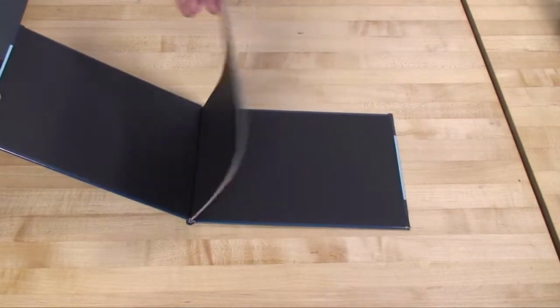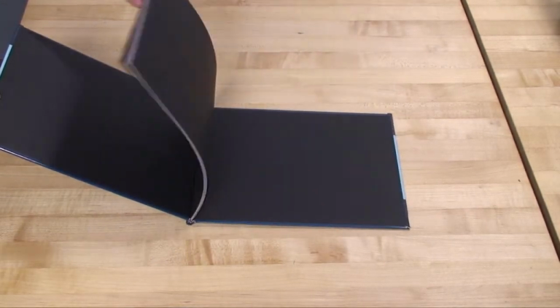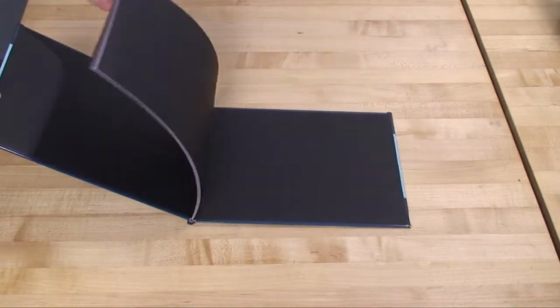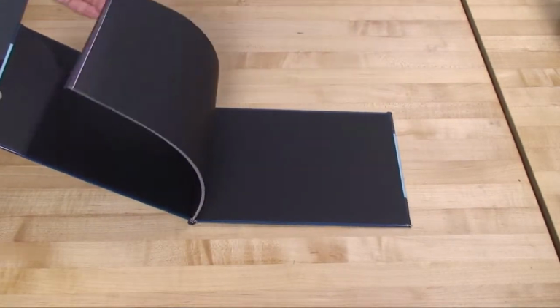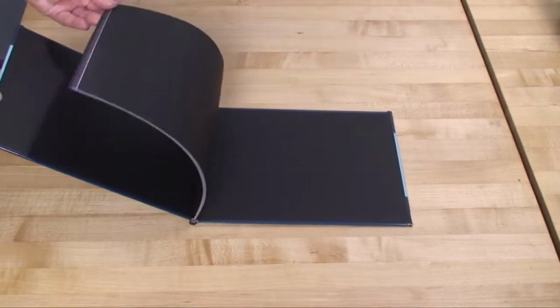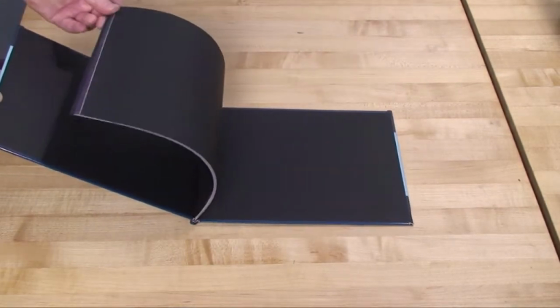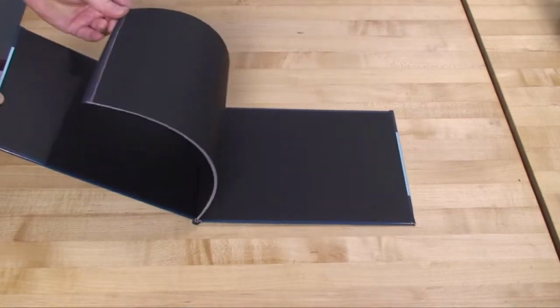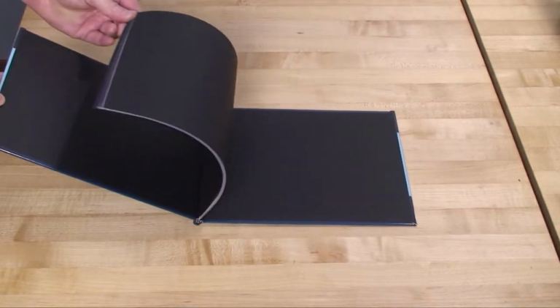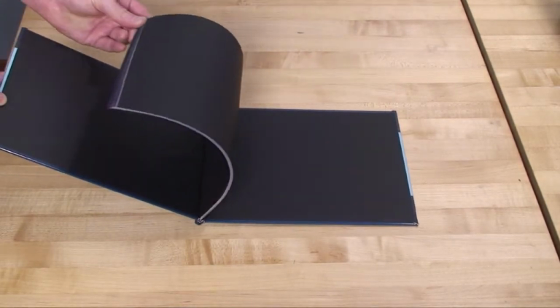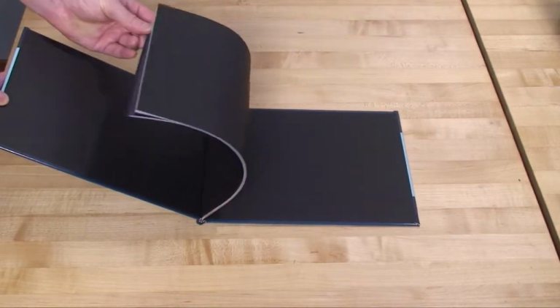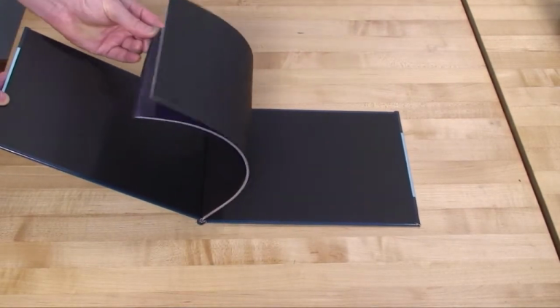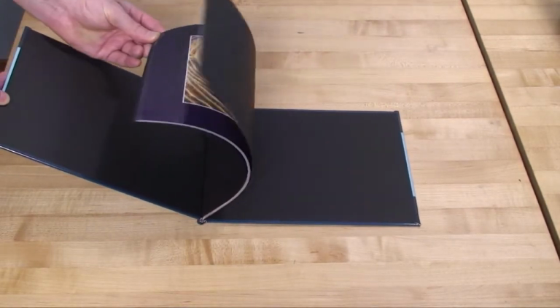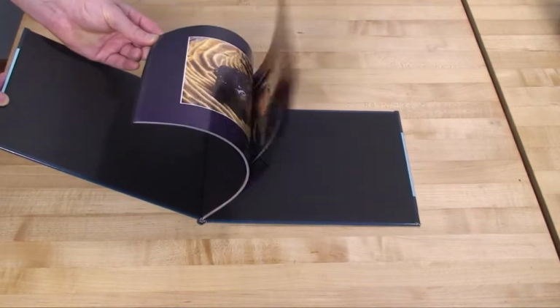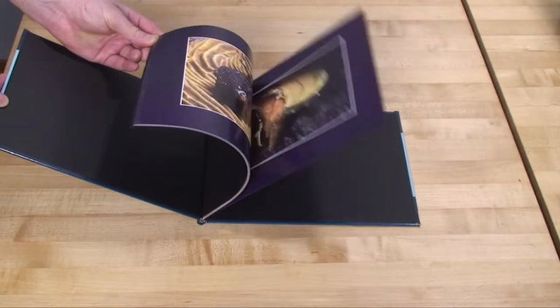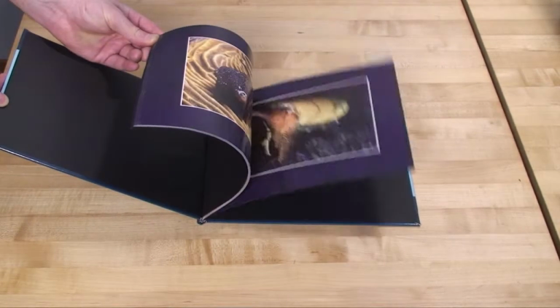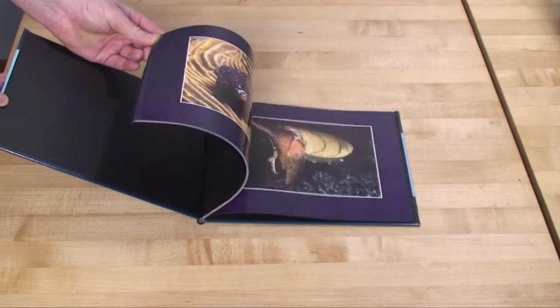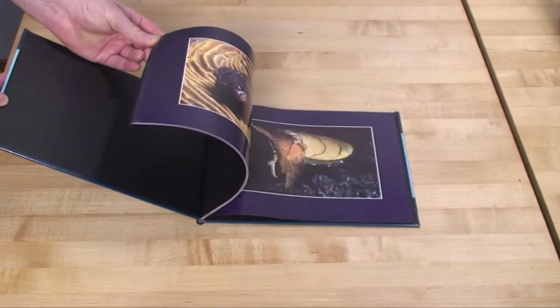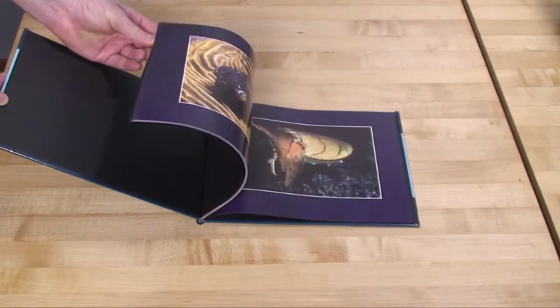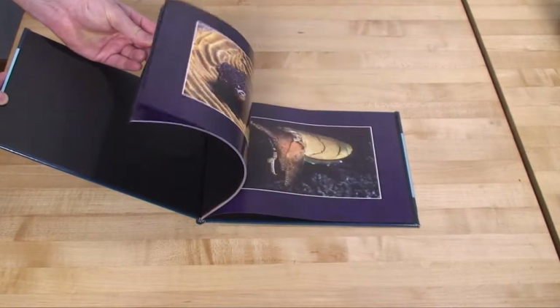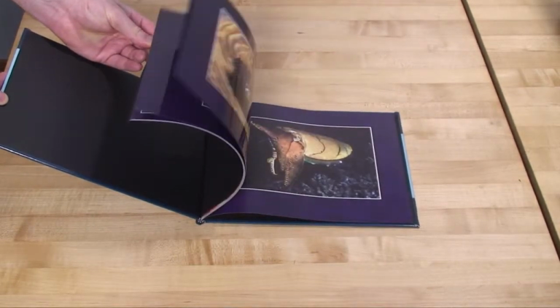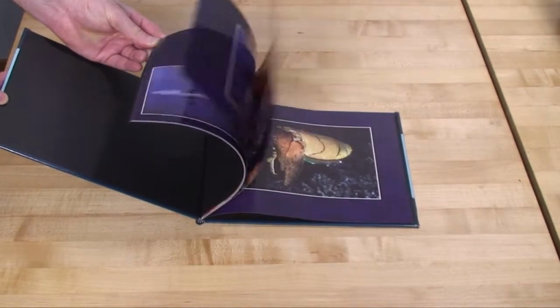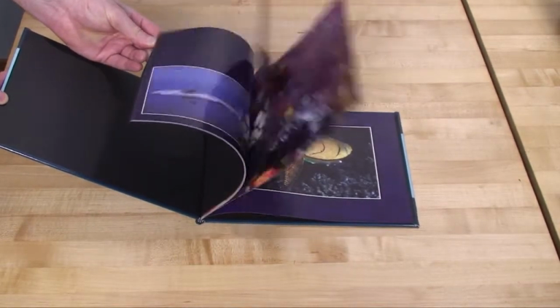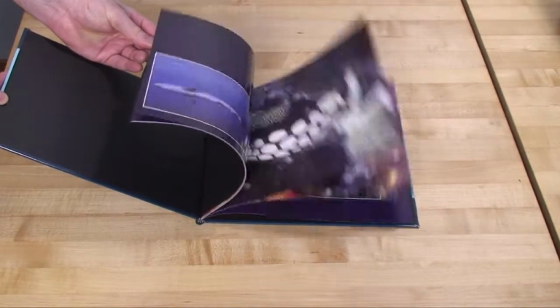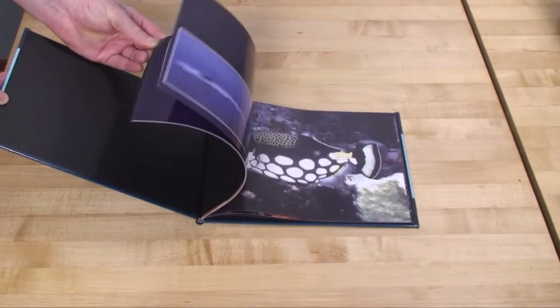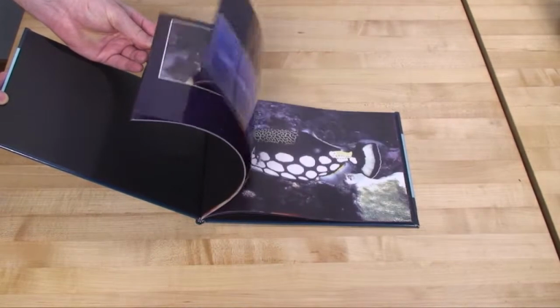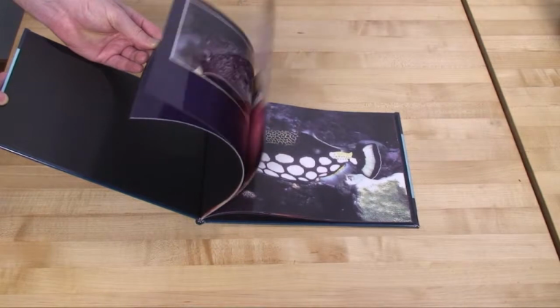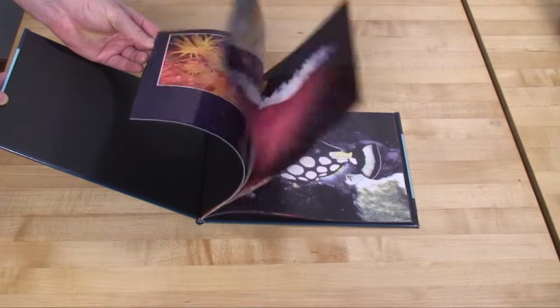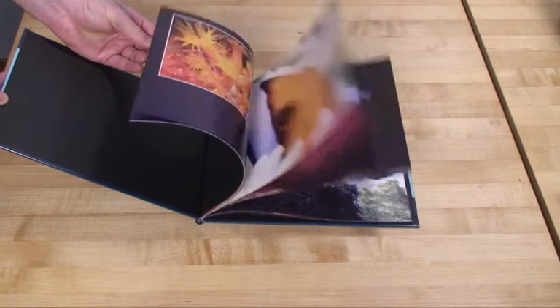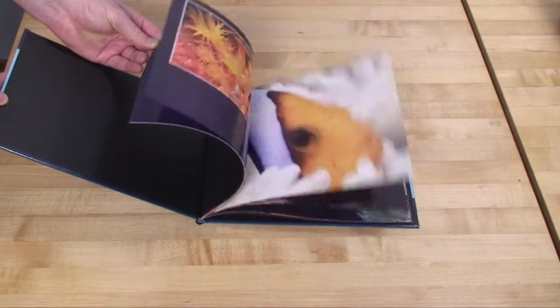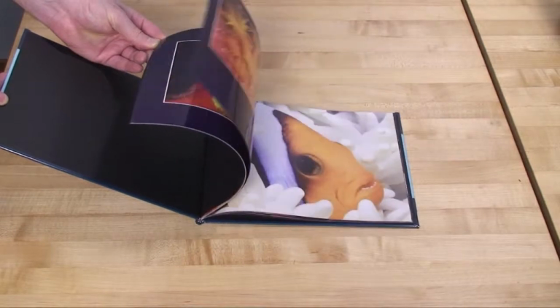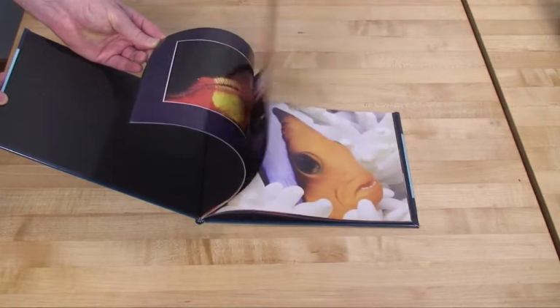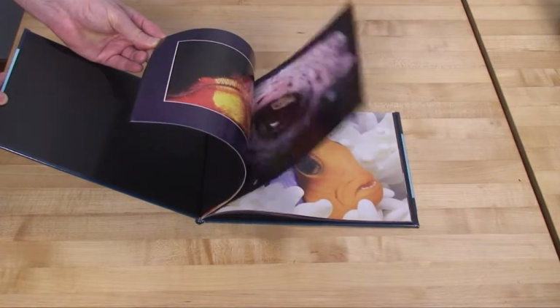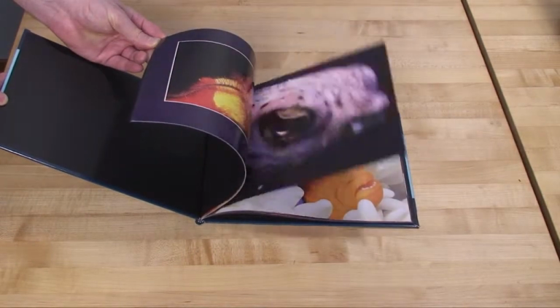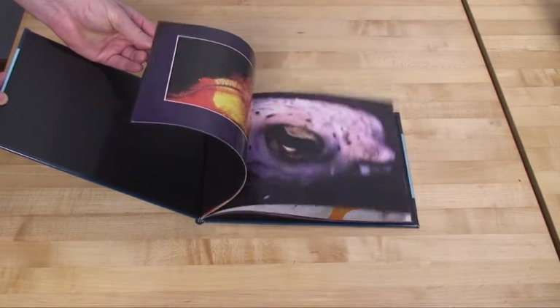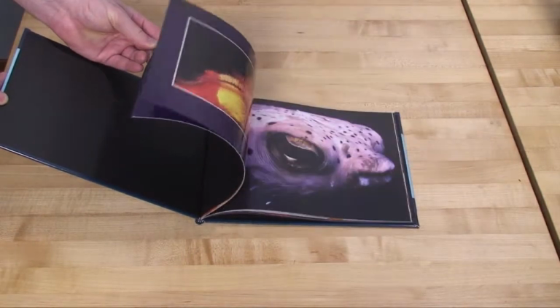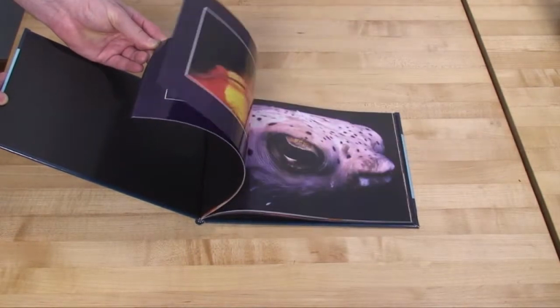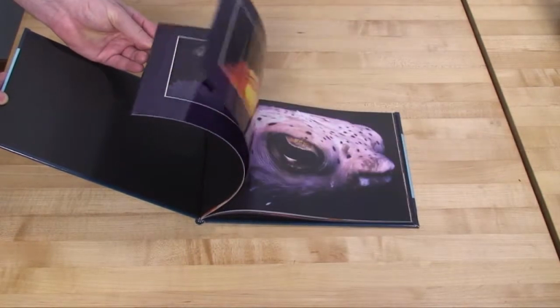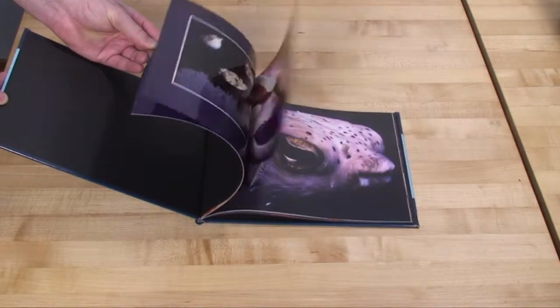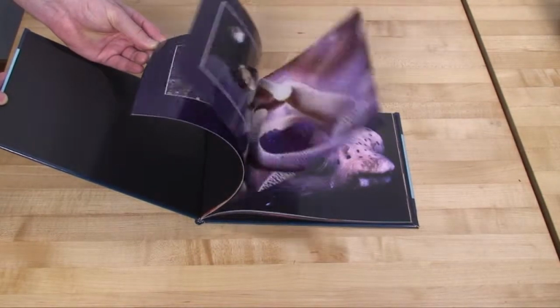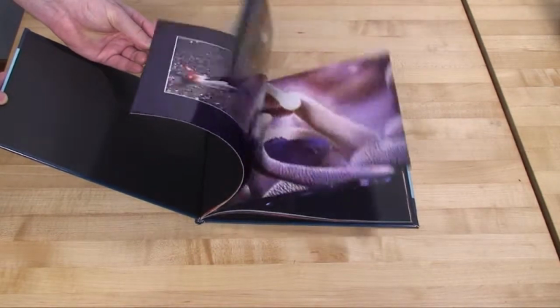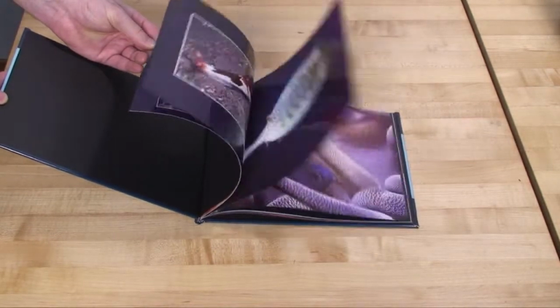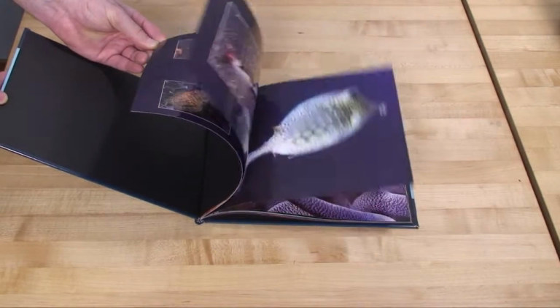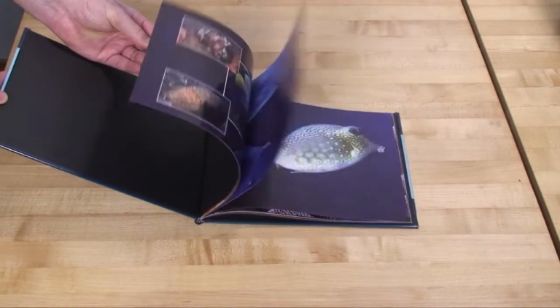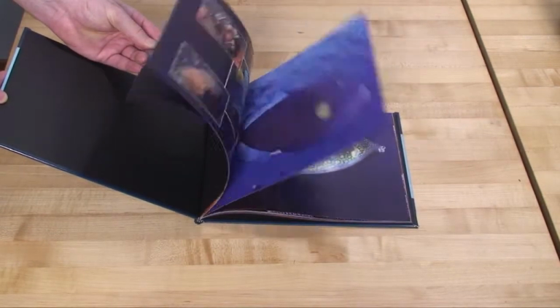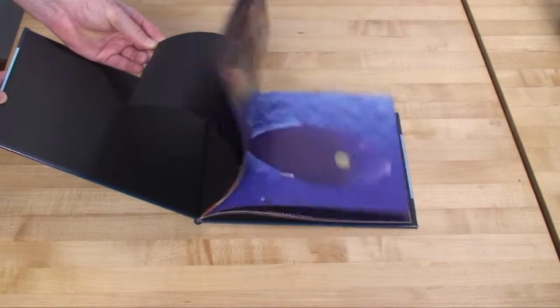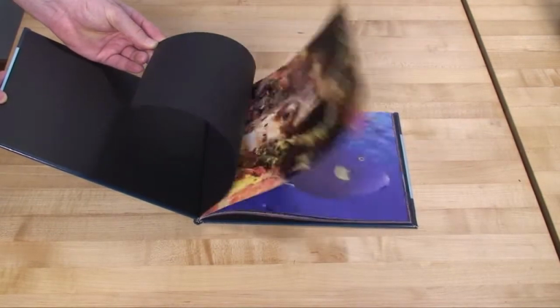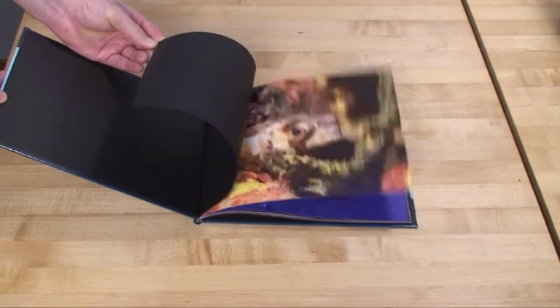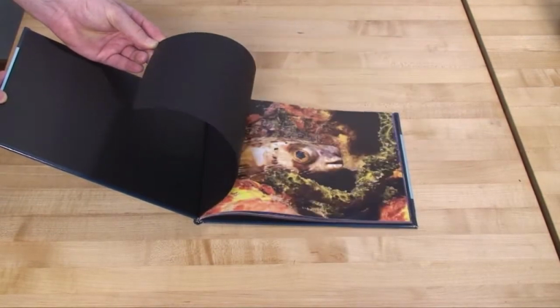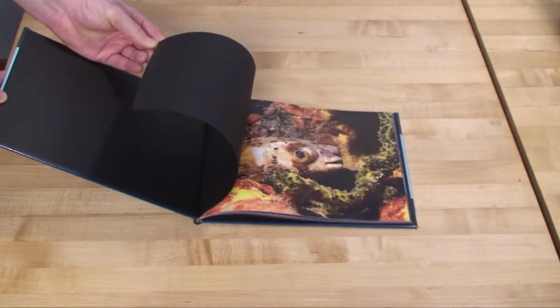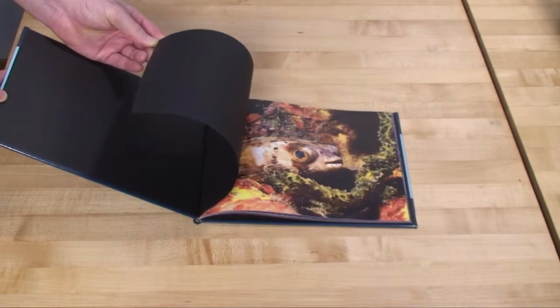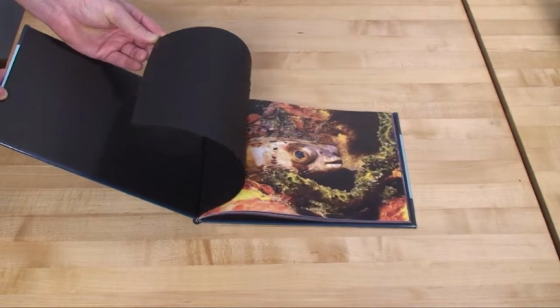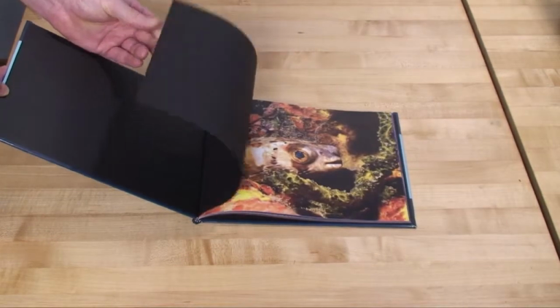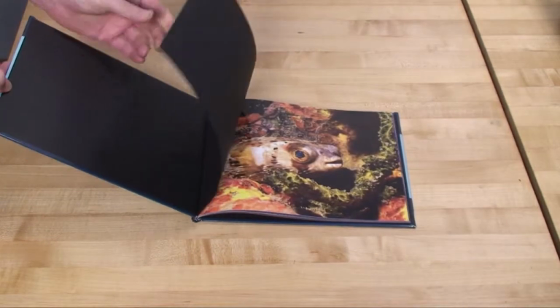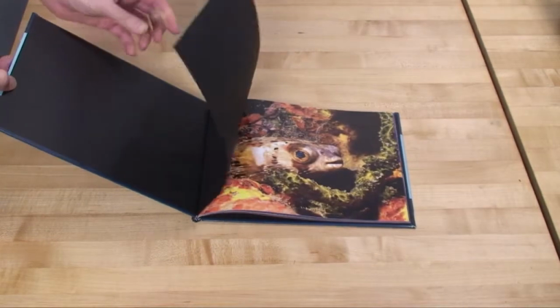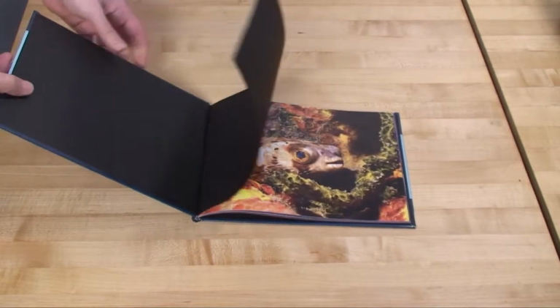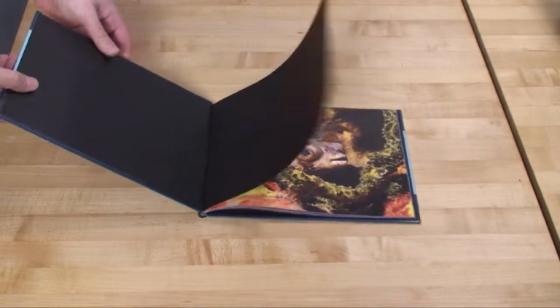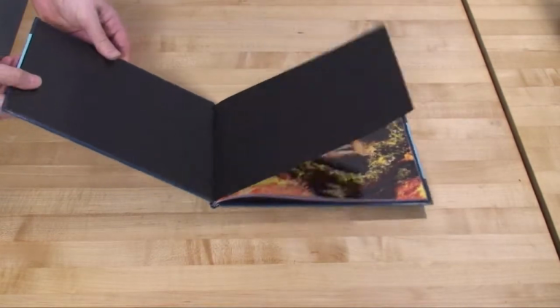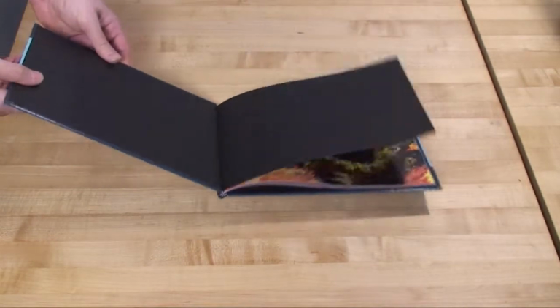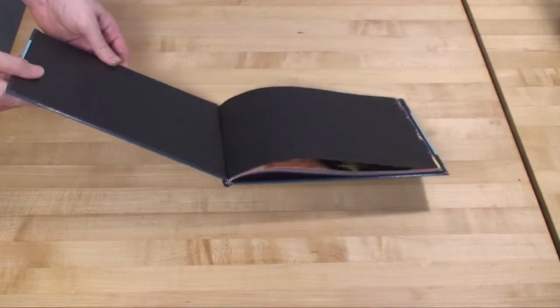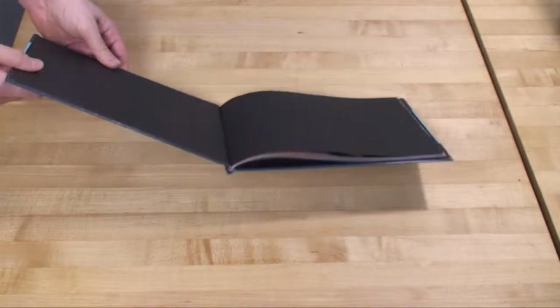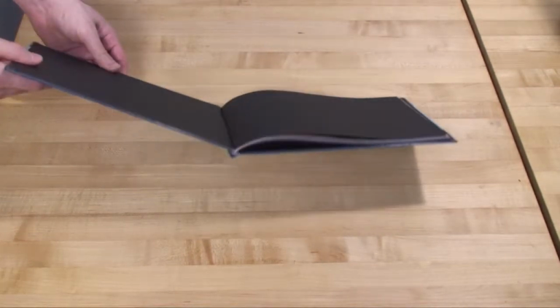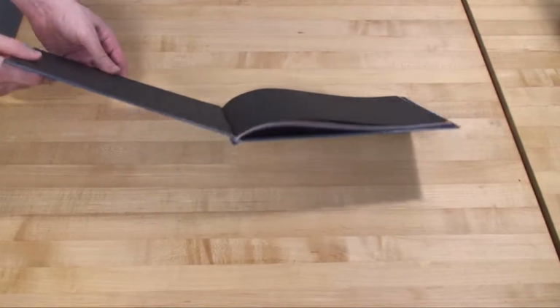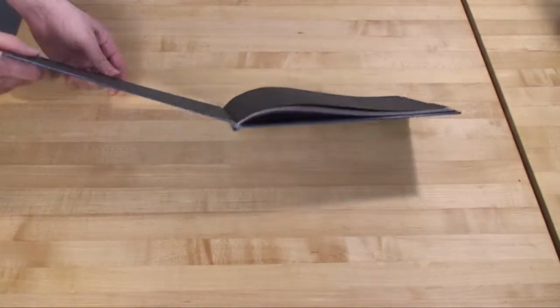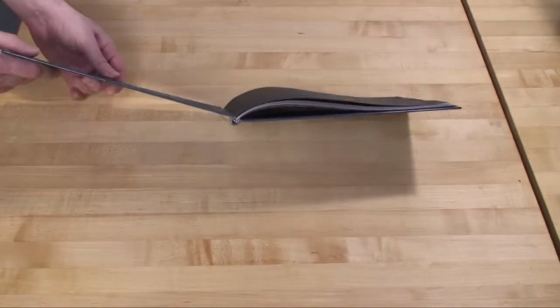Here is a sample of a case-bound photo book. The book block was bound on the Sterling DigiBinder and then cased in.